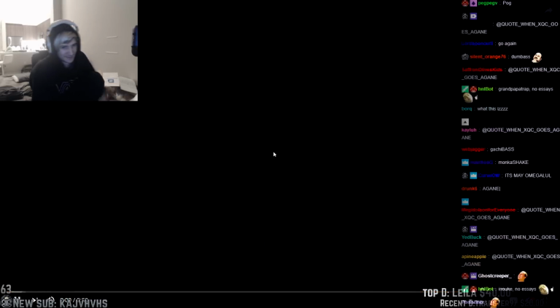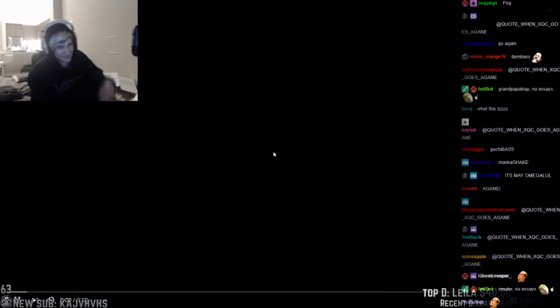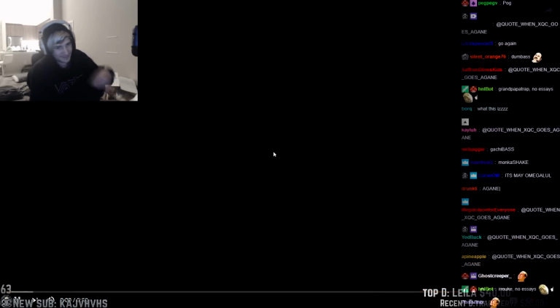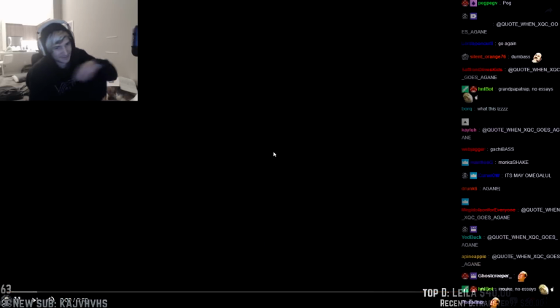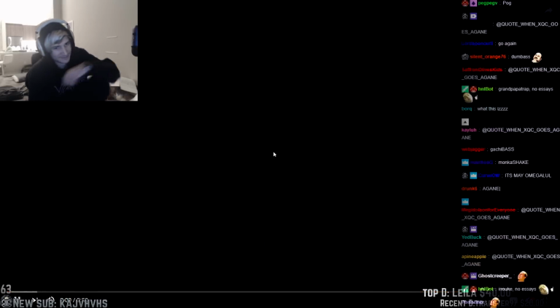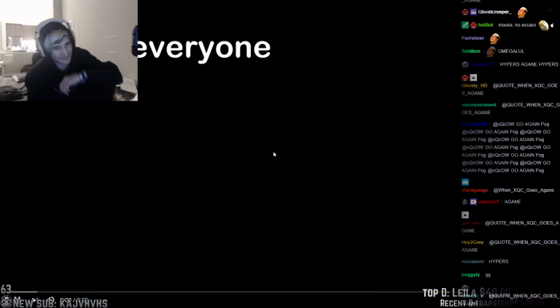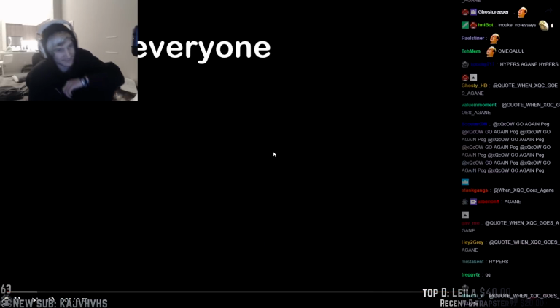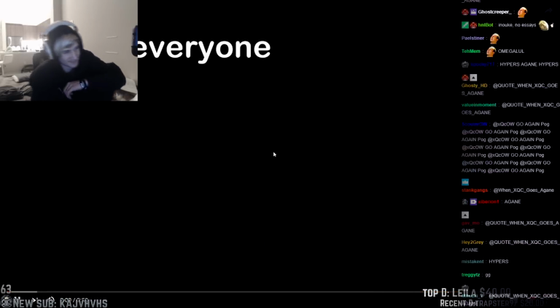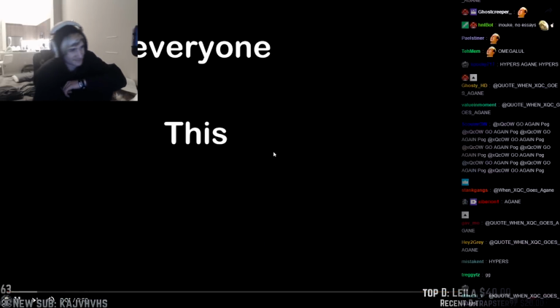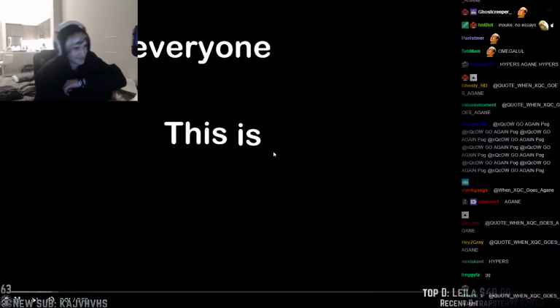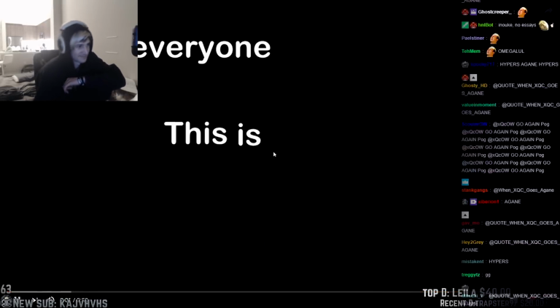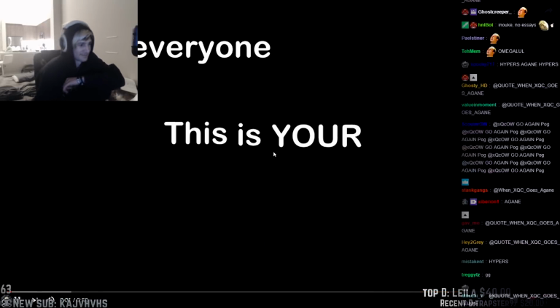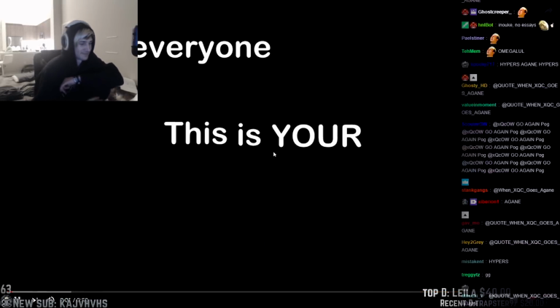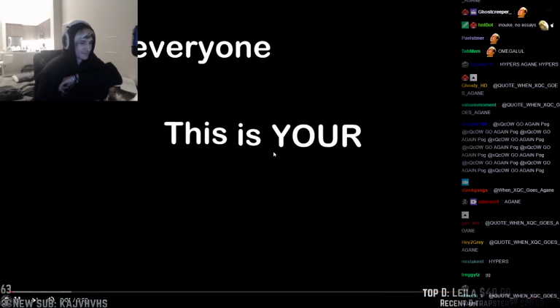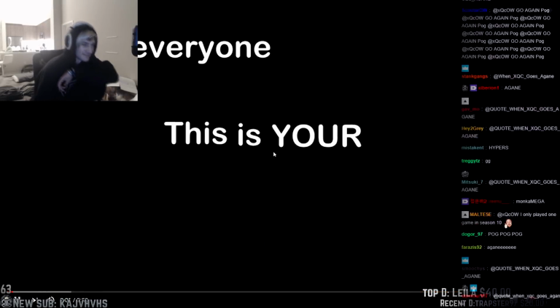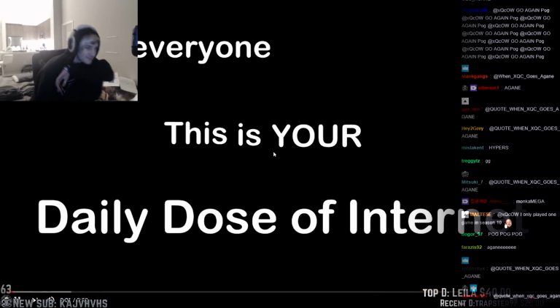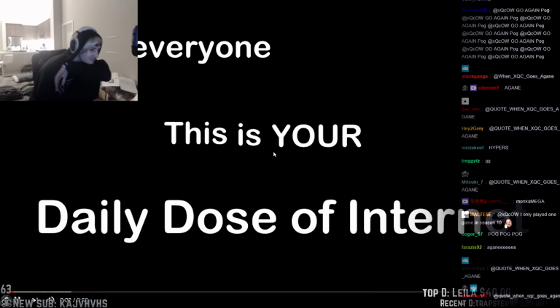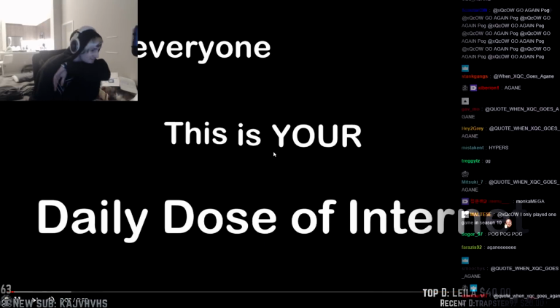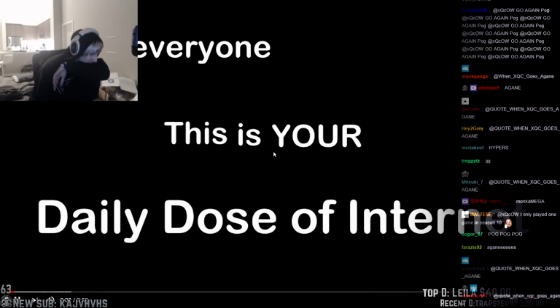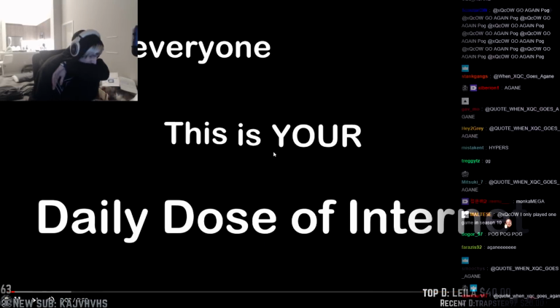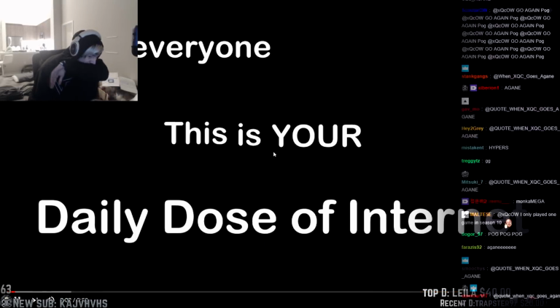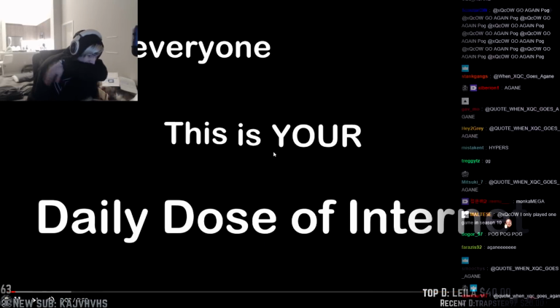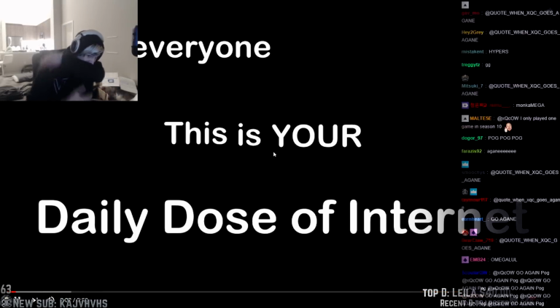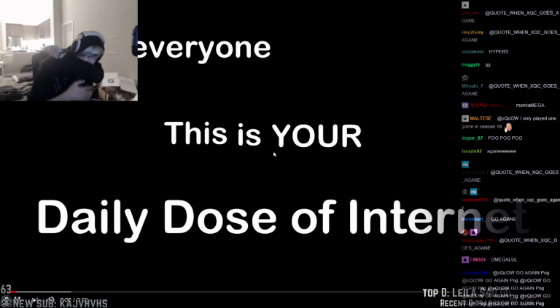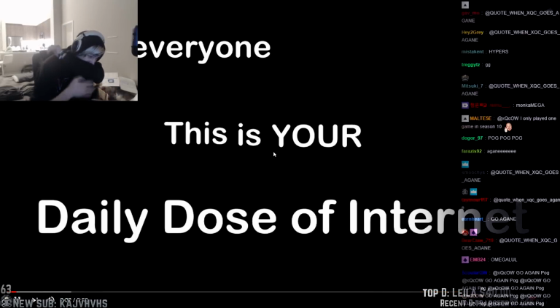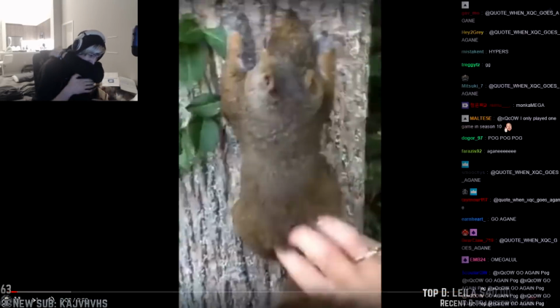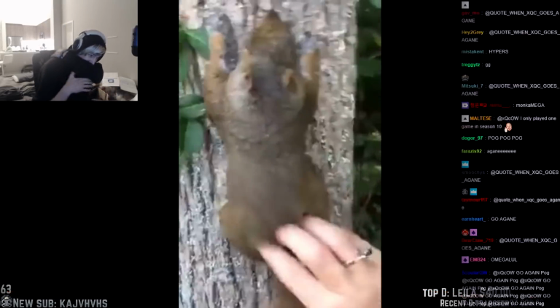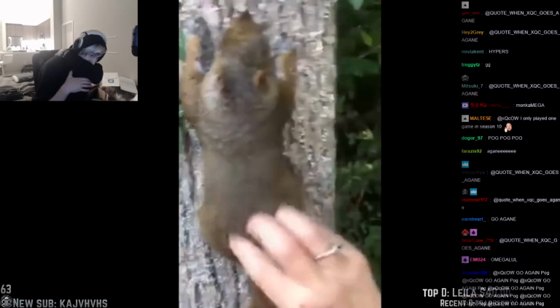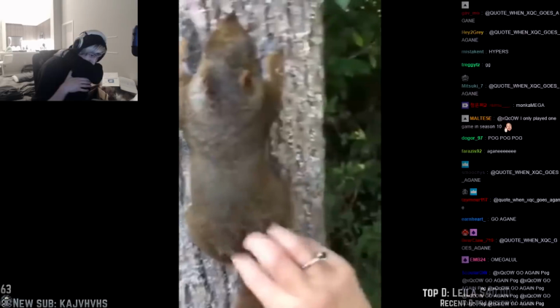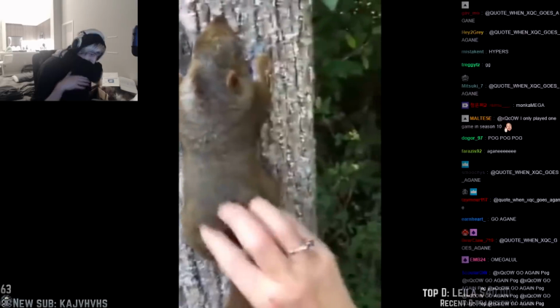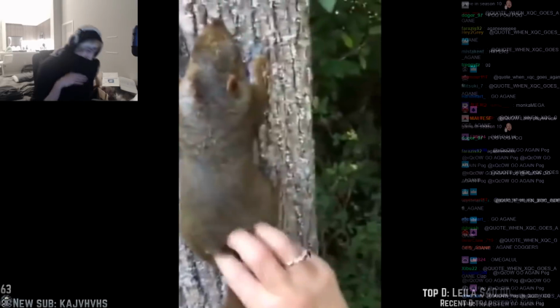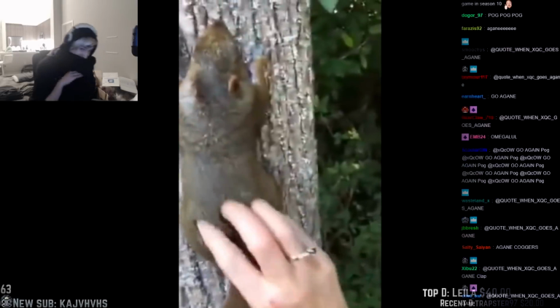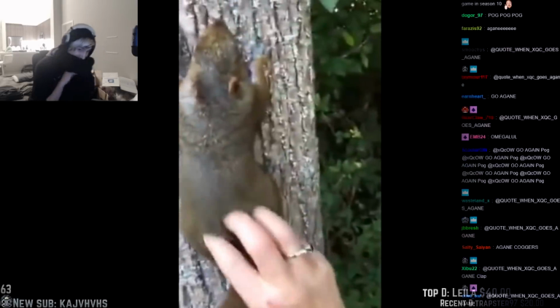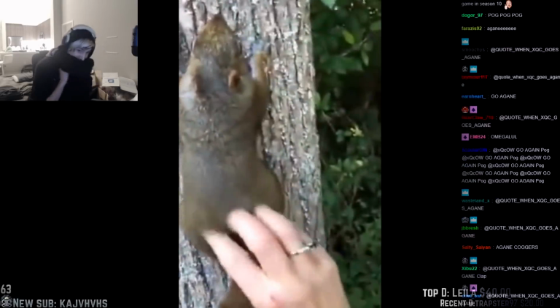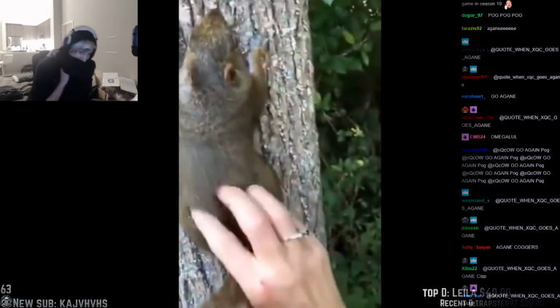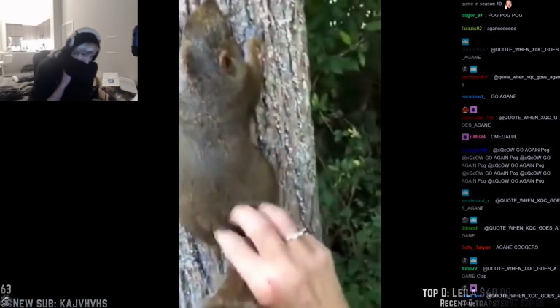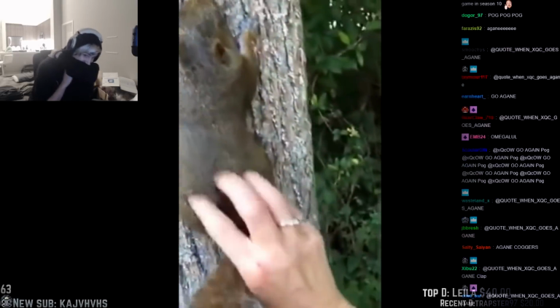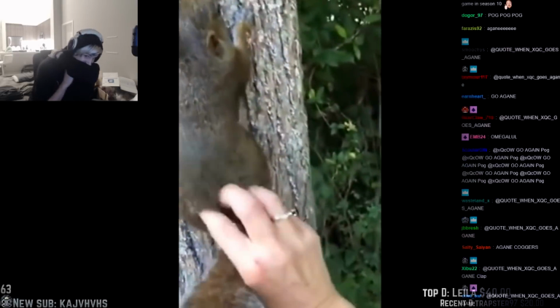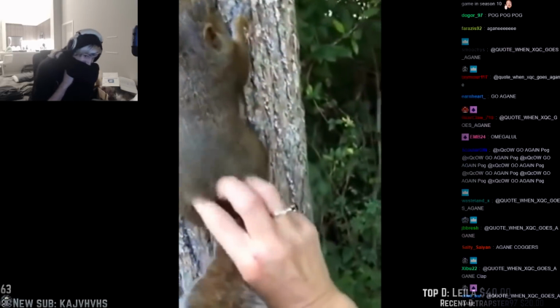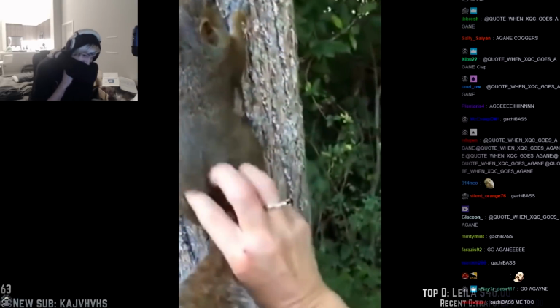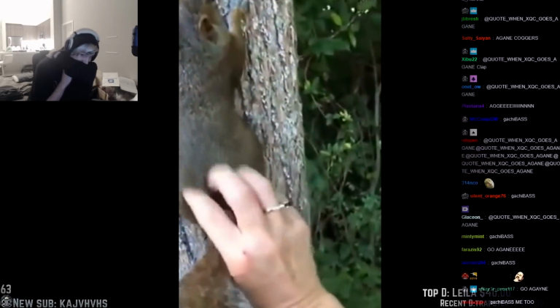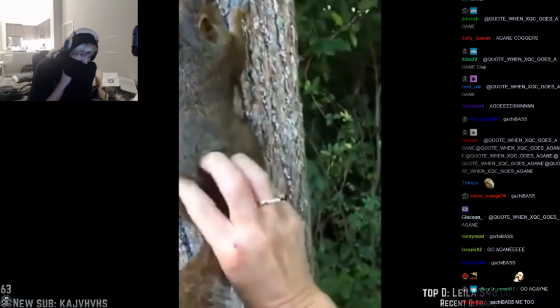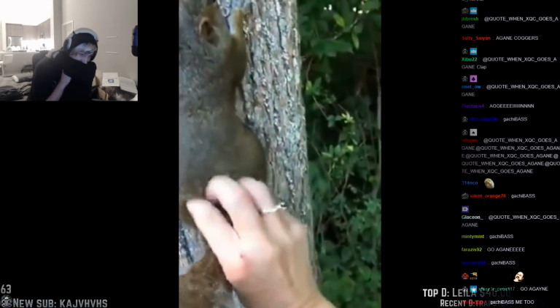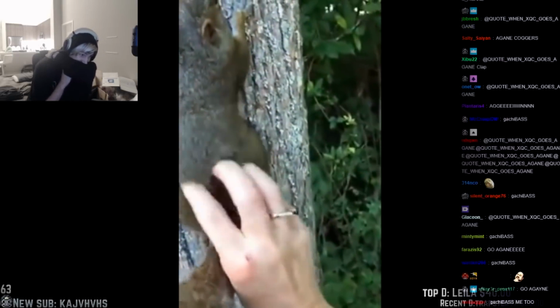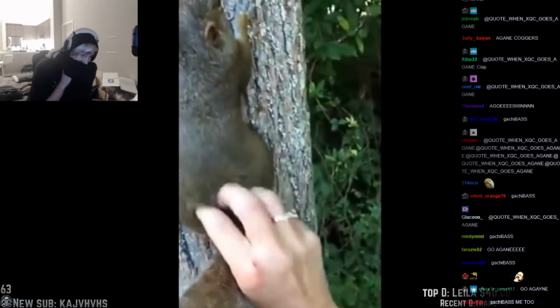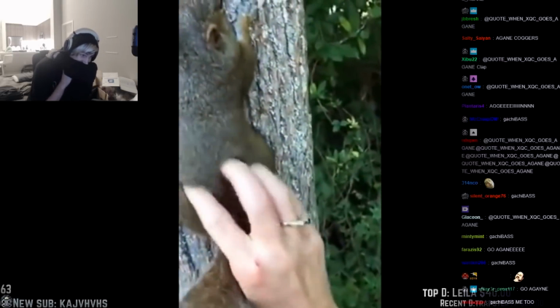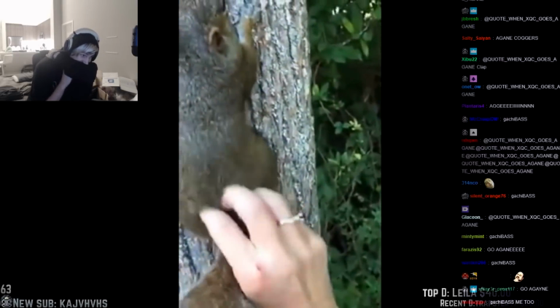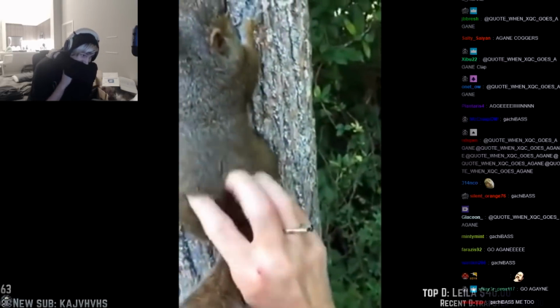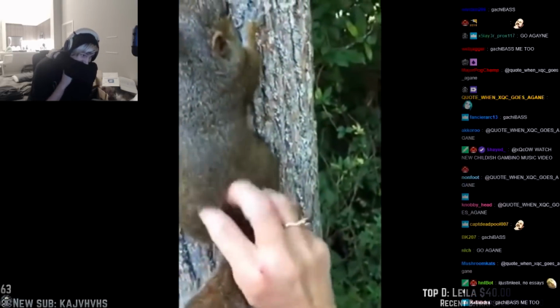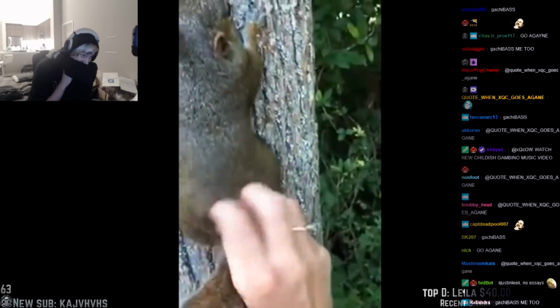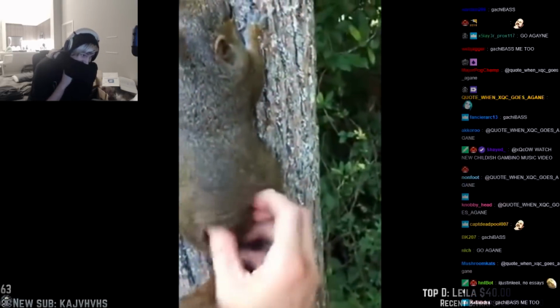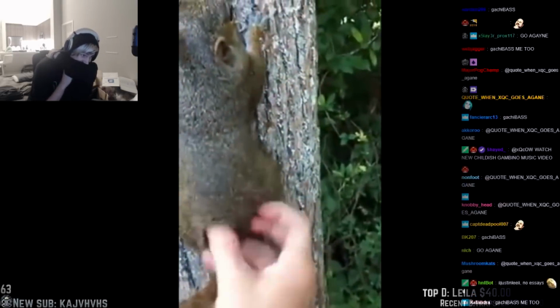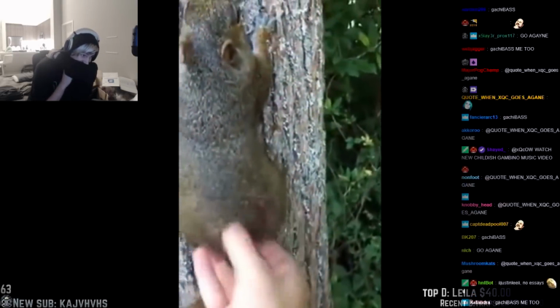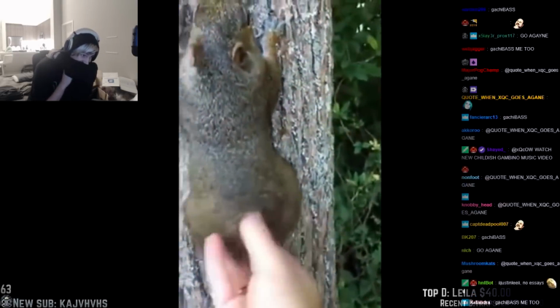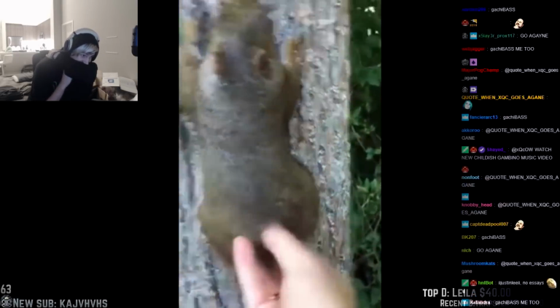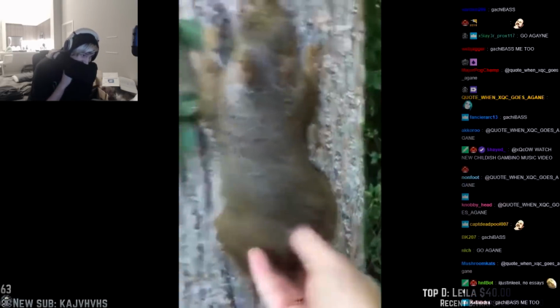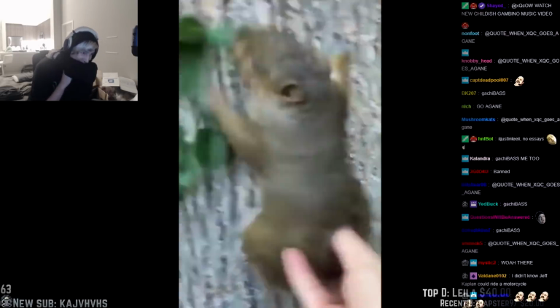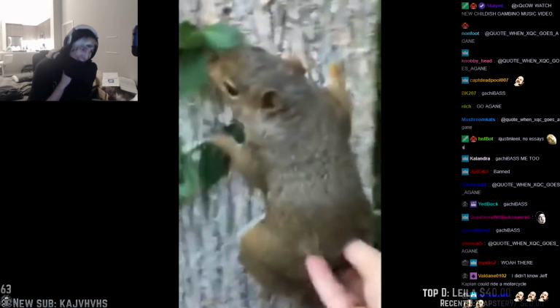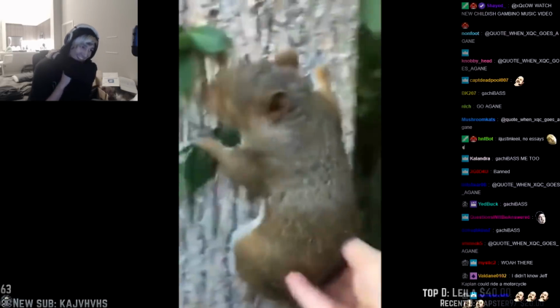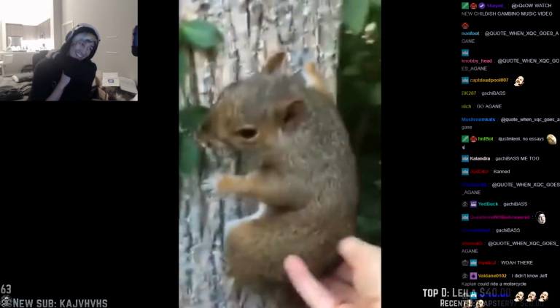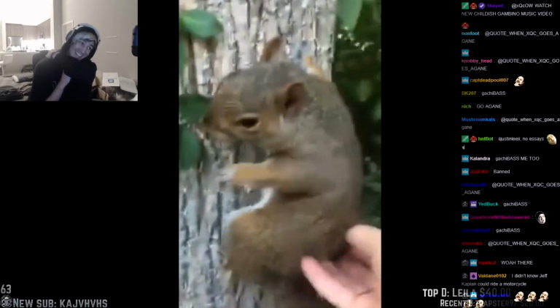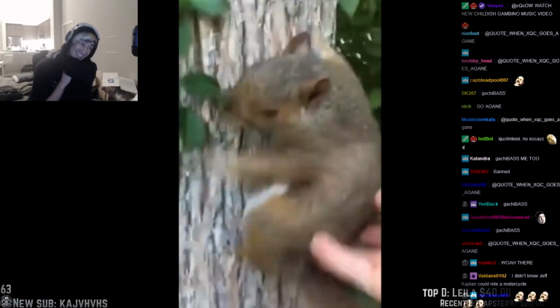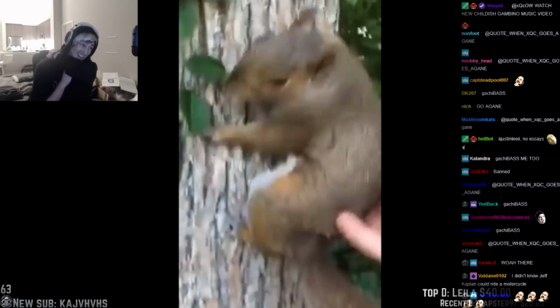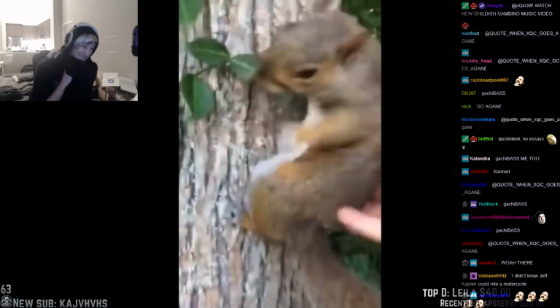Hello everyone, this is your daily dose of internet. Here's a fun fact: squirrels love getting their butt touched. Same.